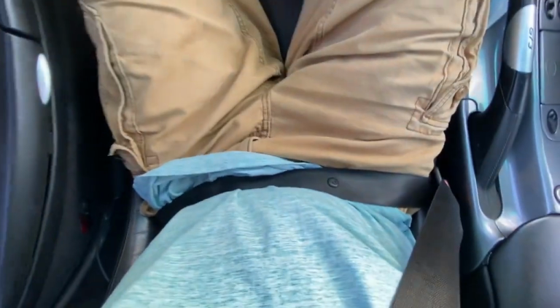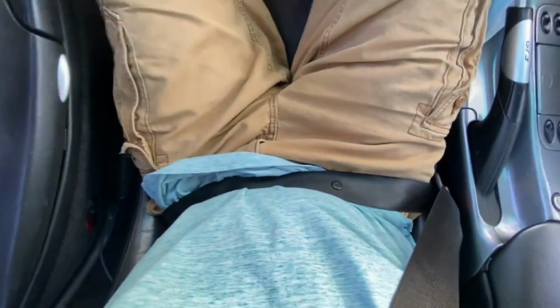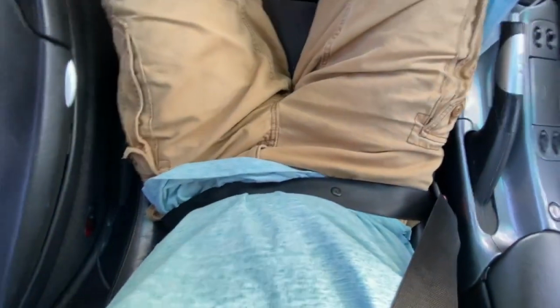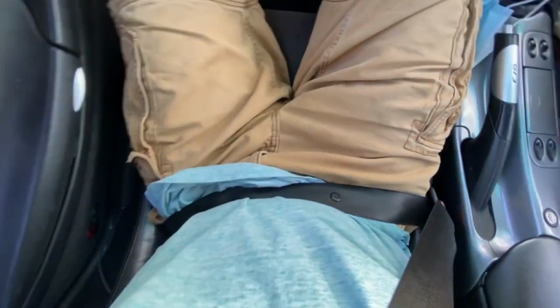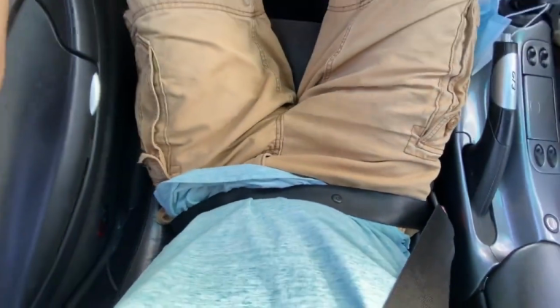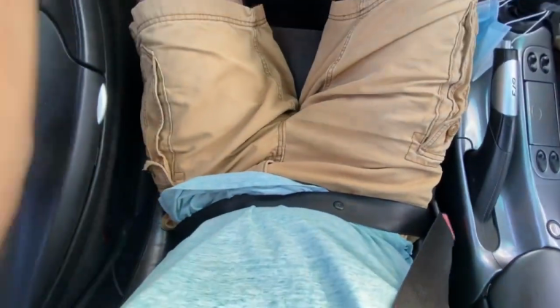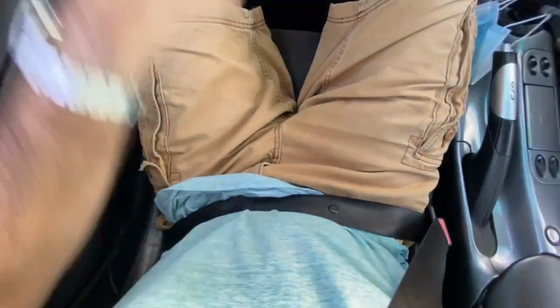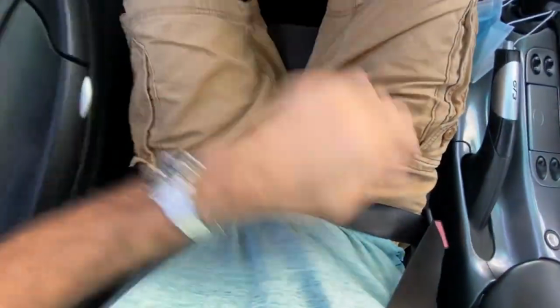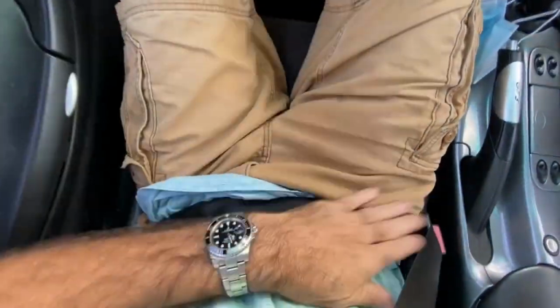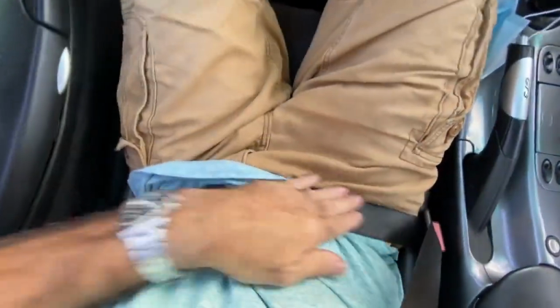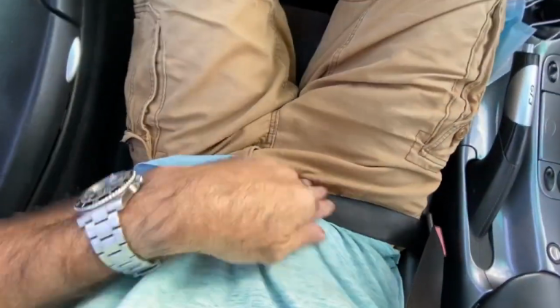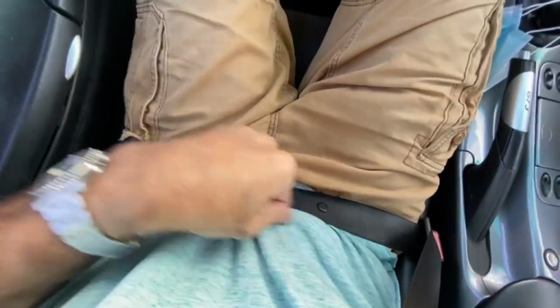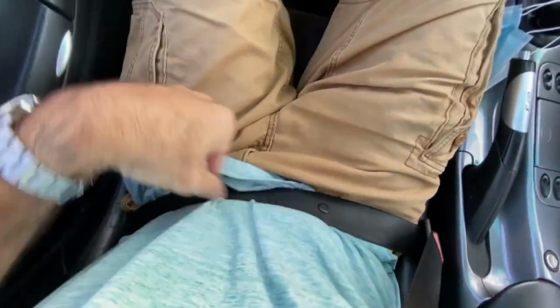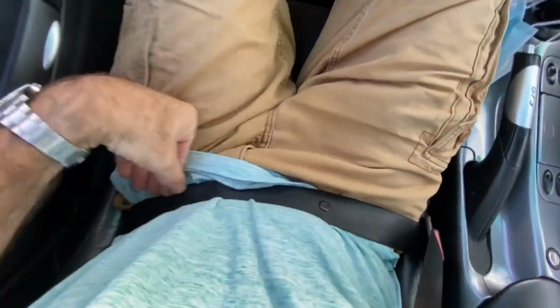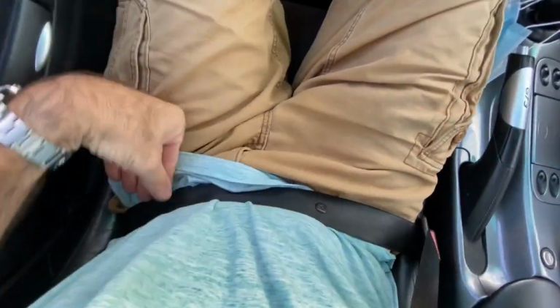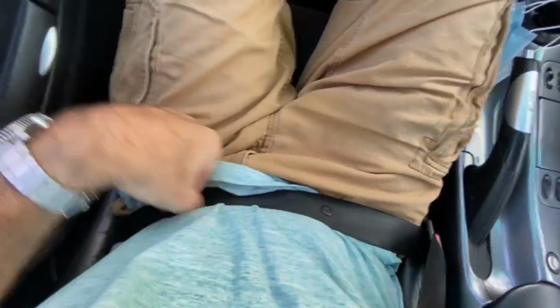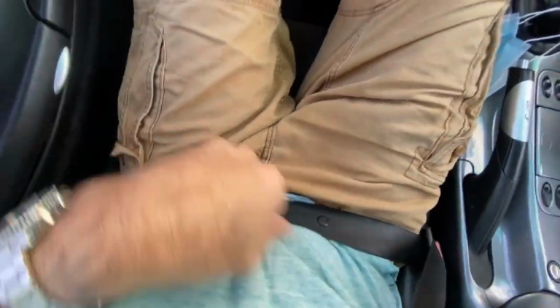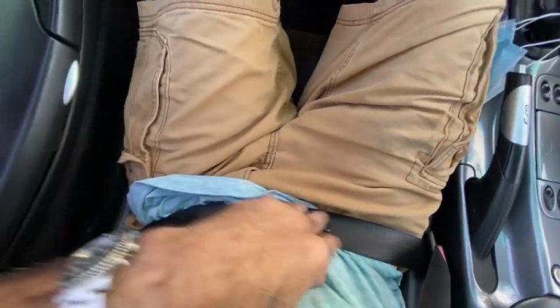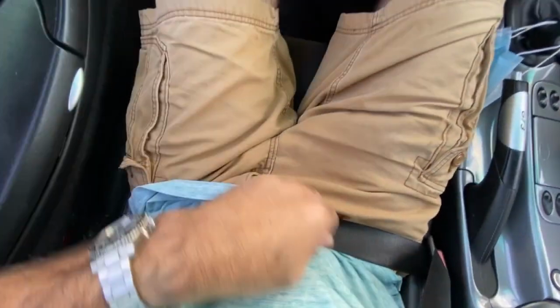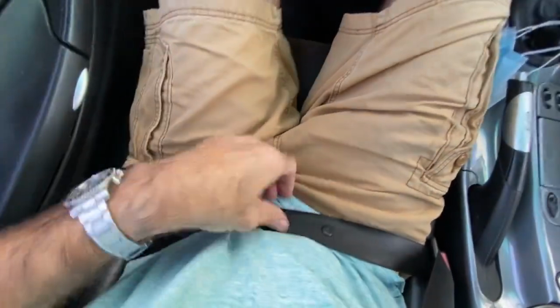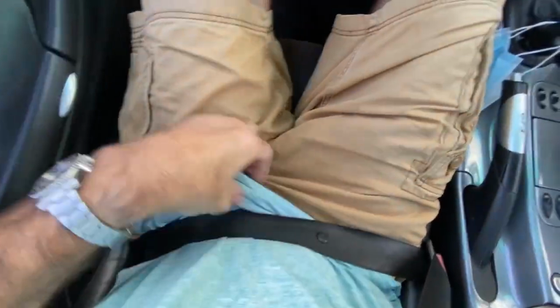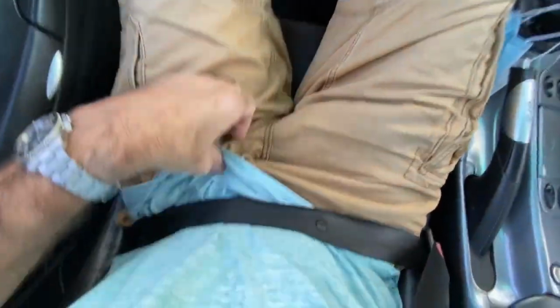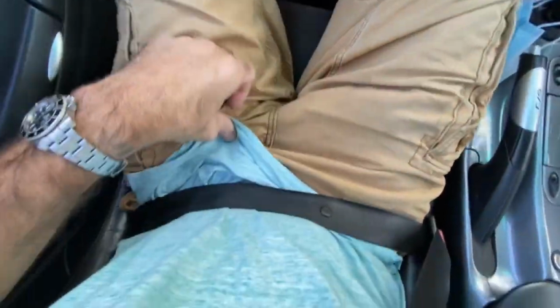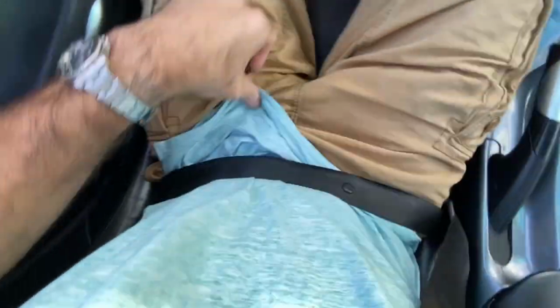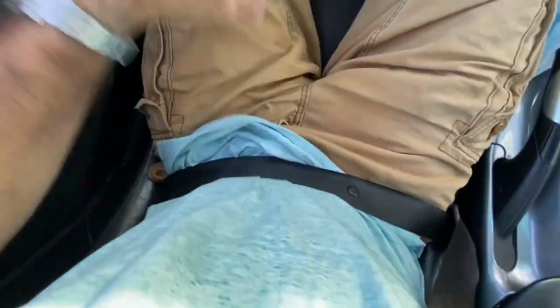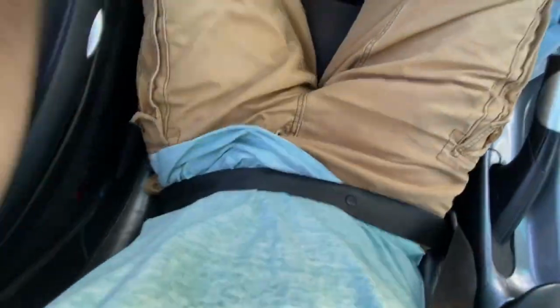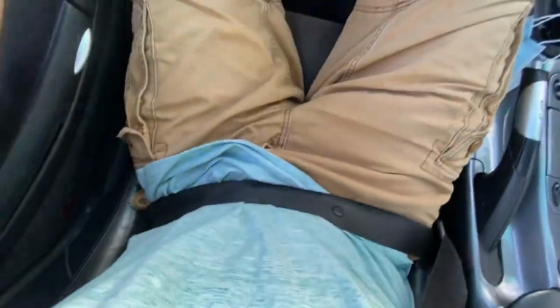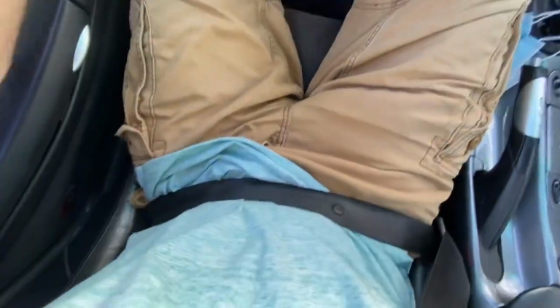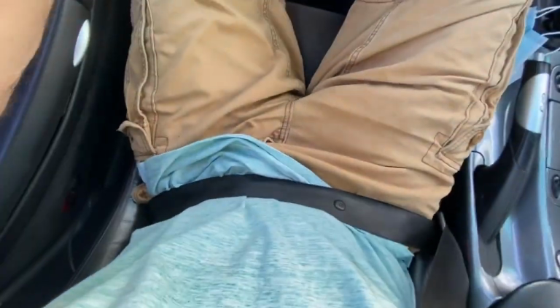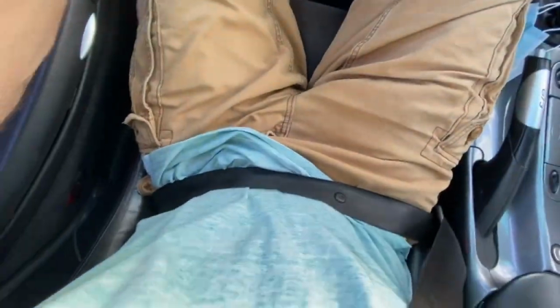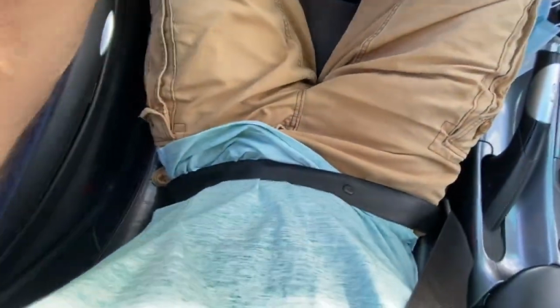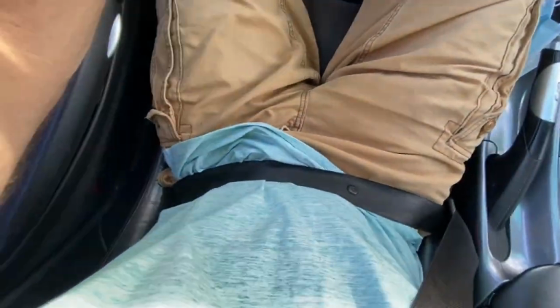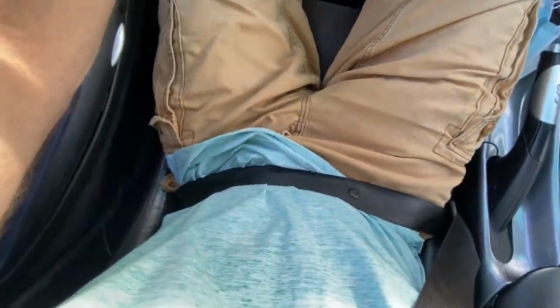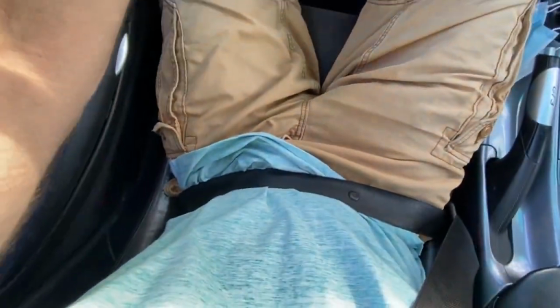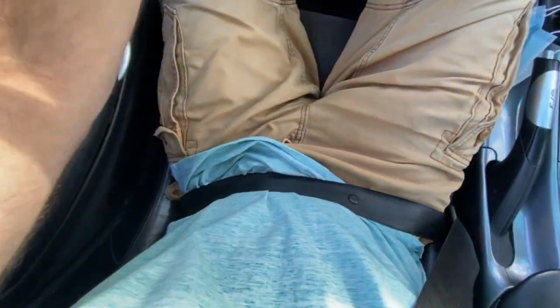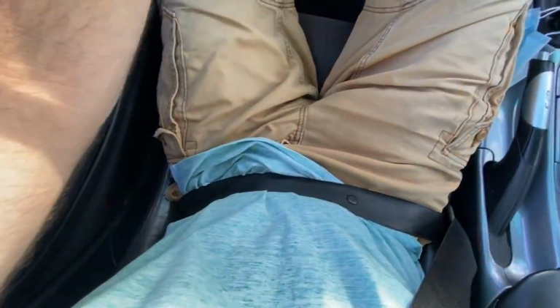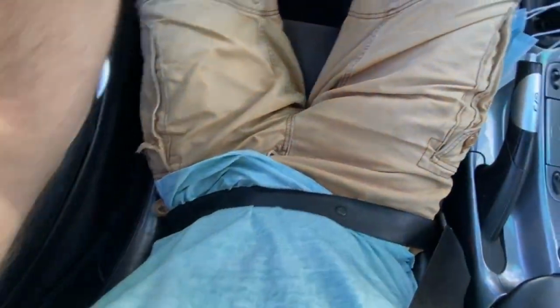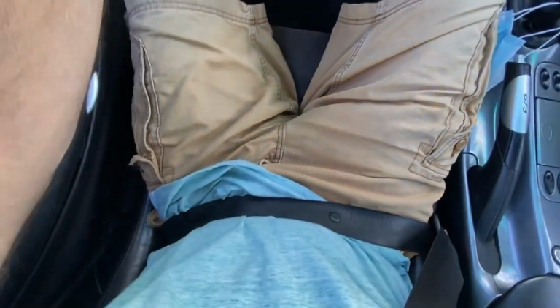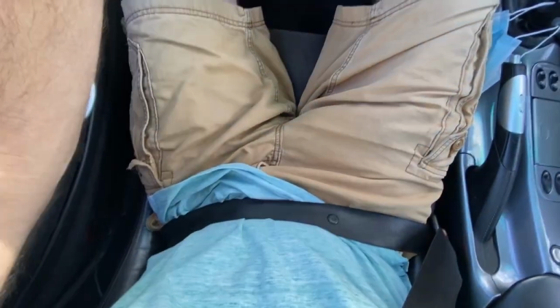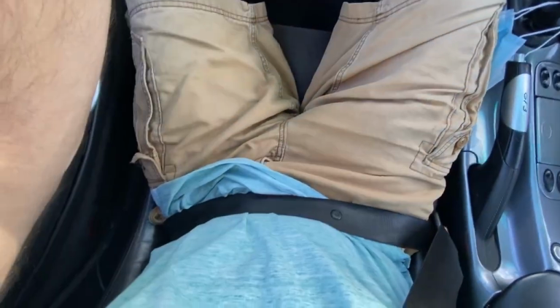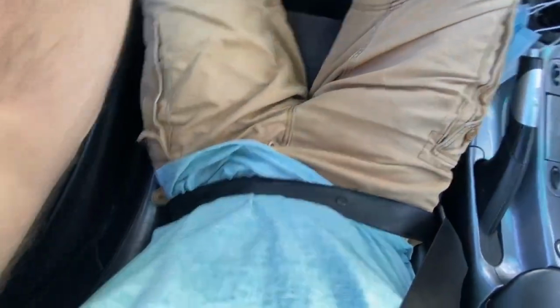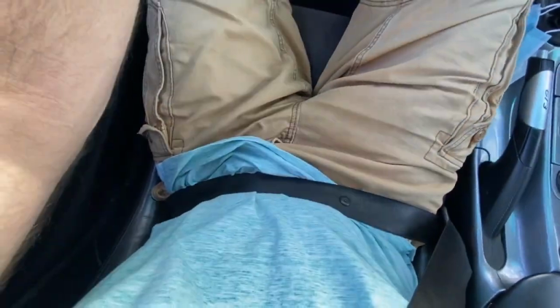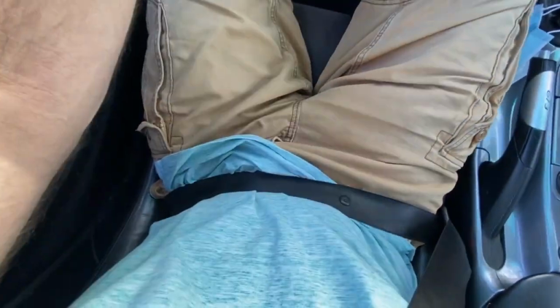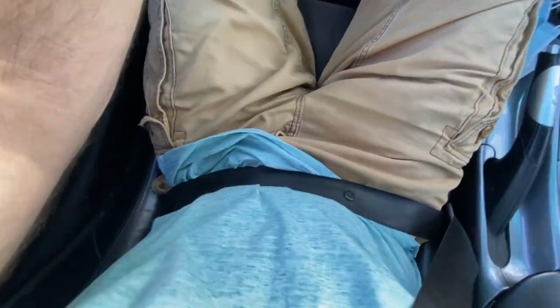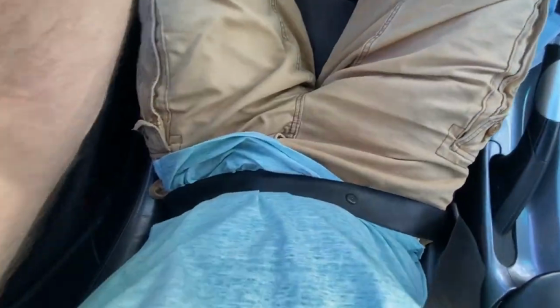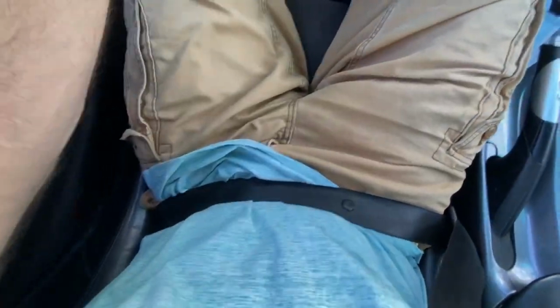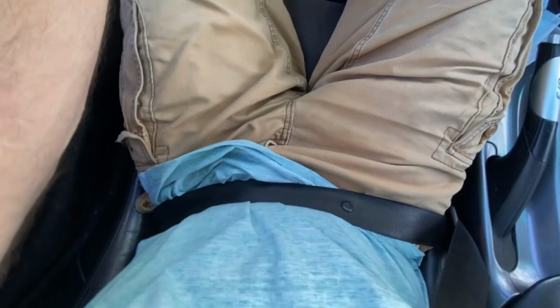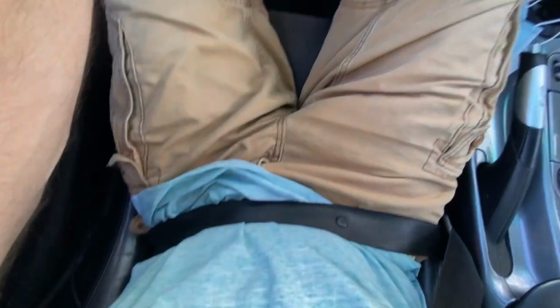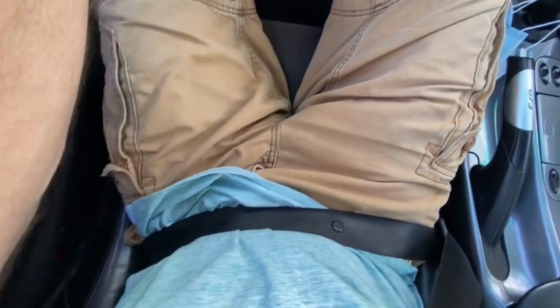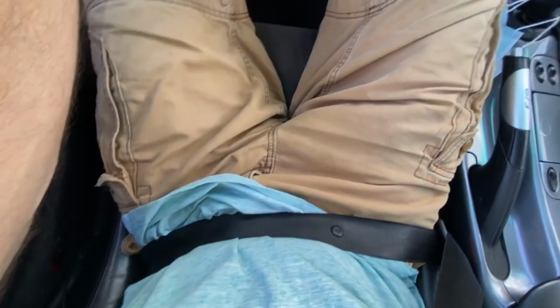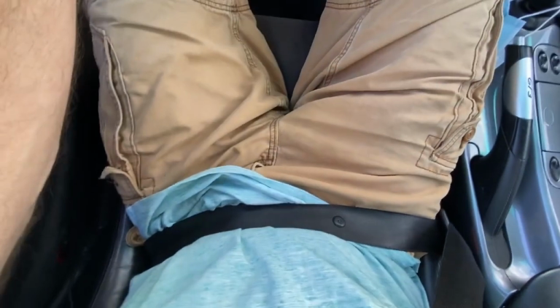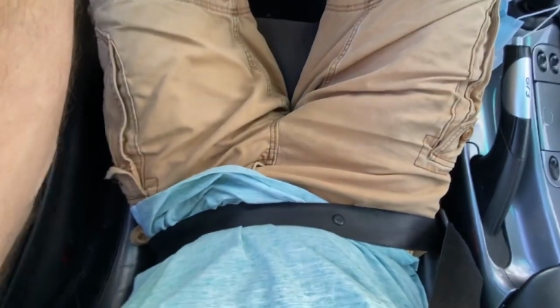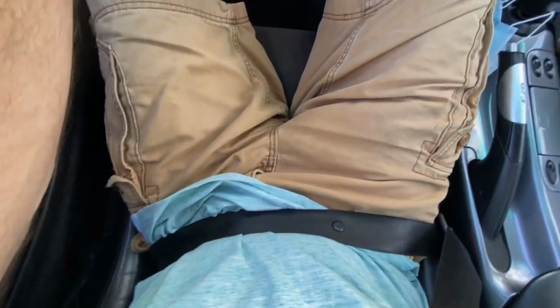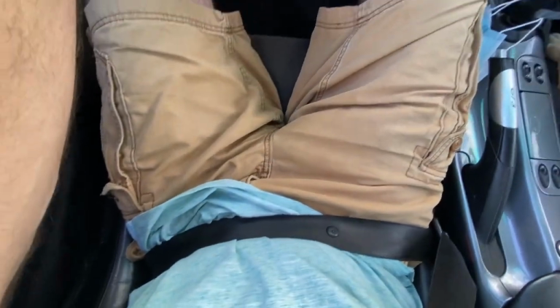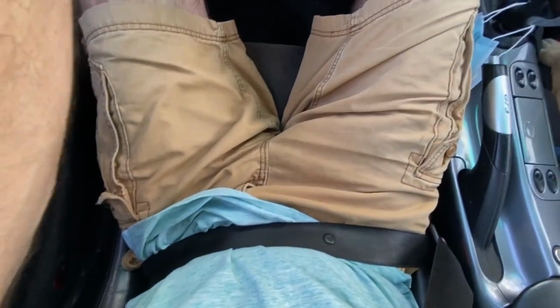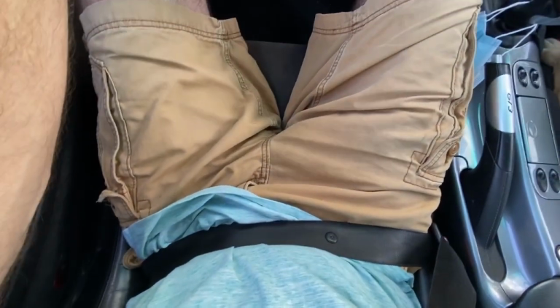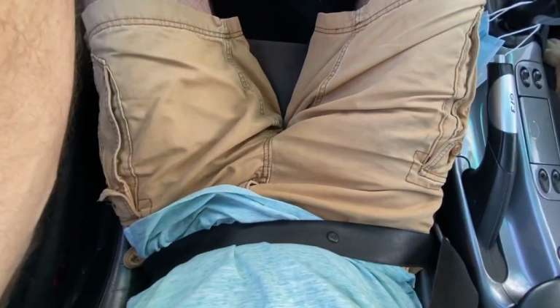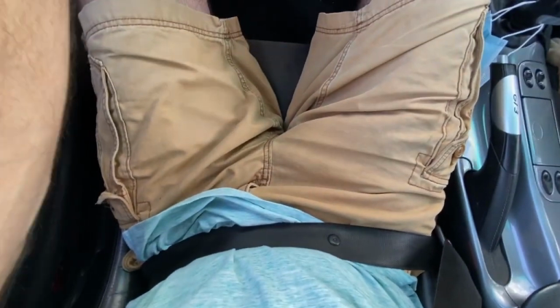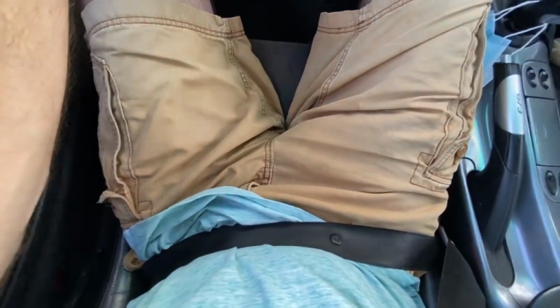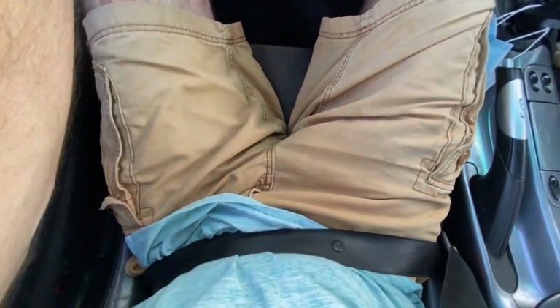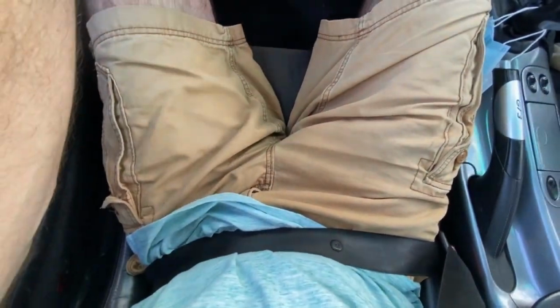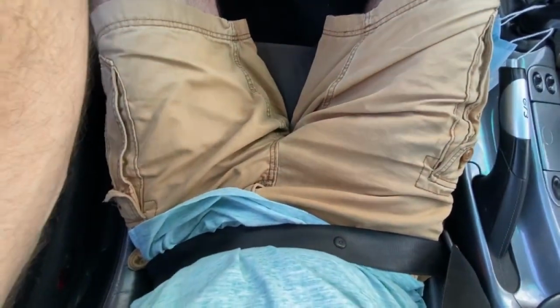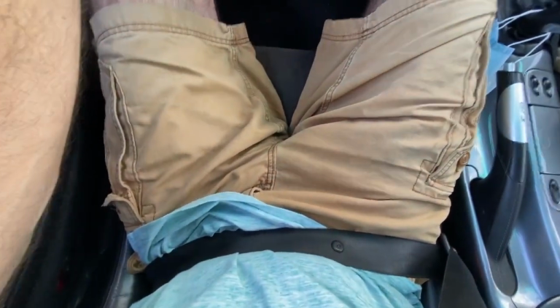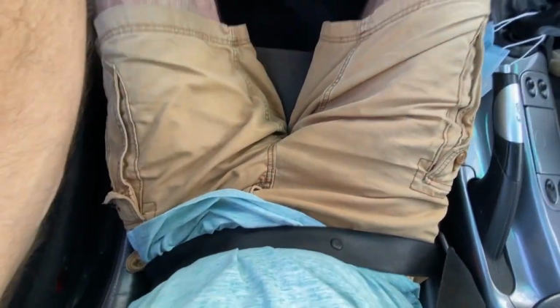Alright, so see — now it fits flat on my waist like it's supposed to. Much better.